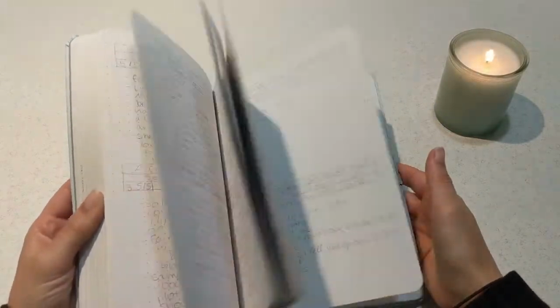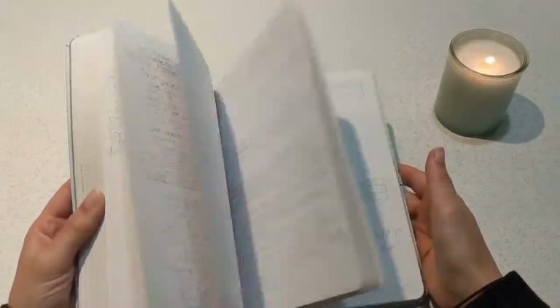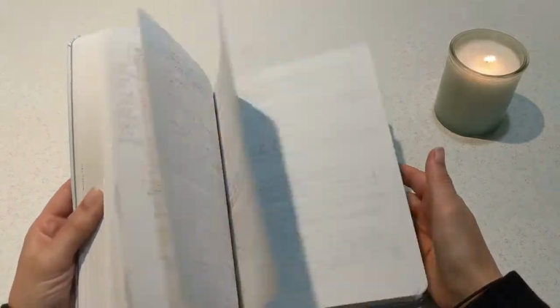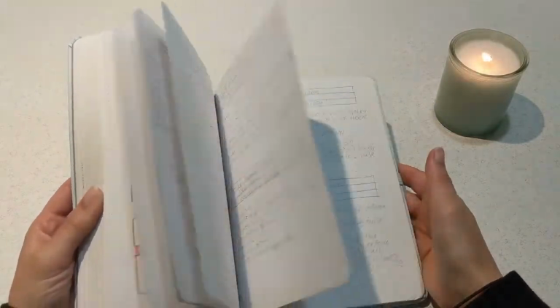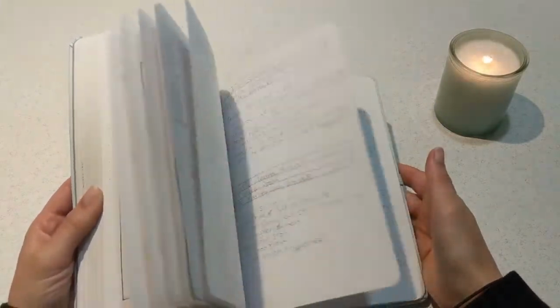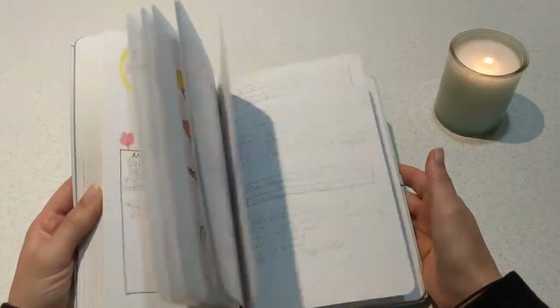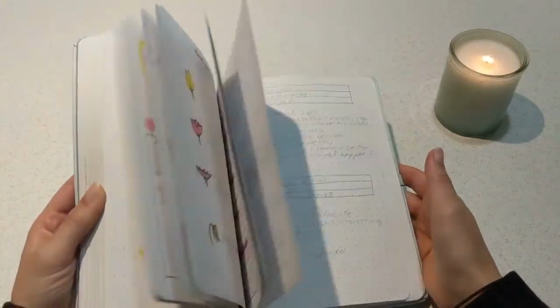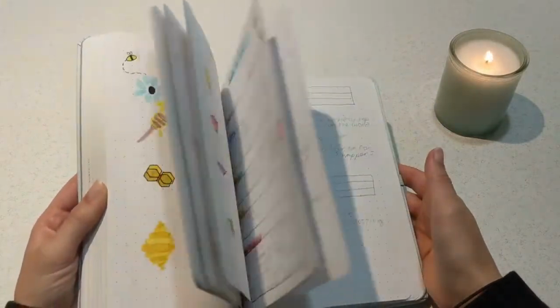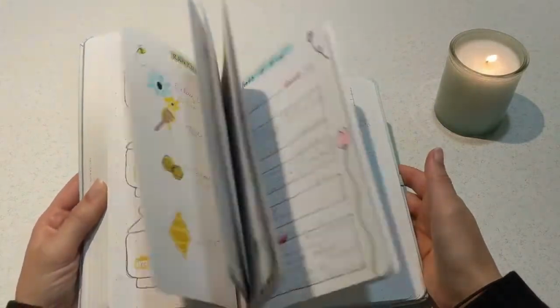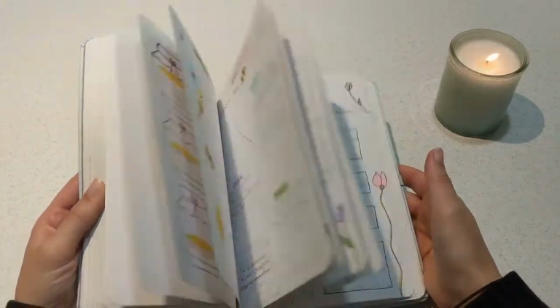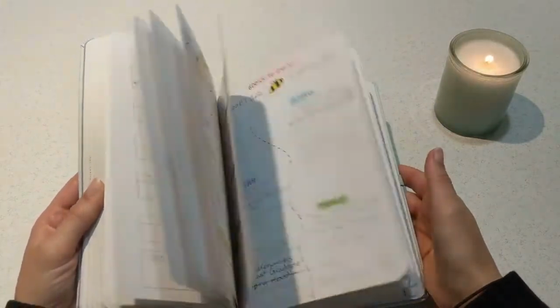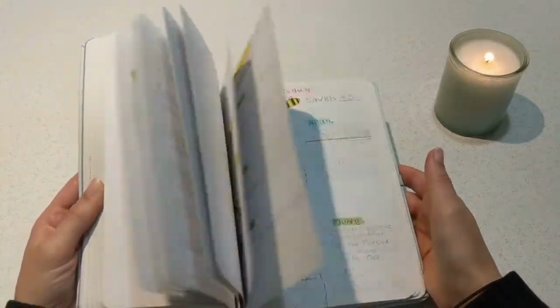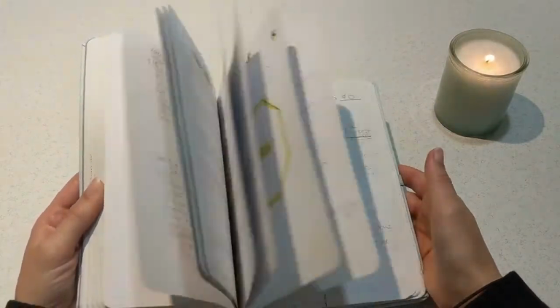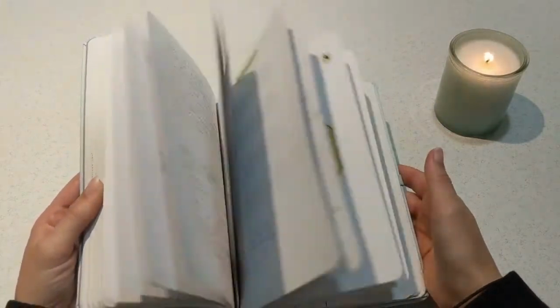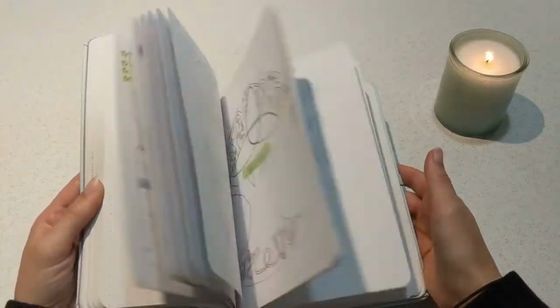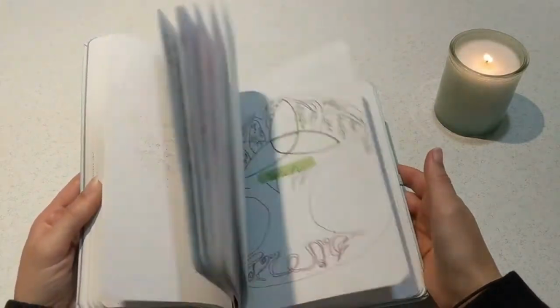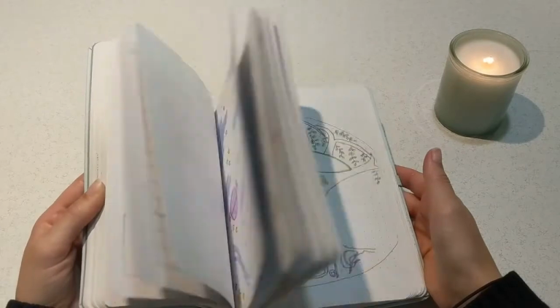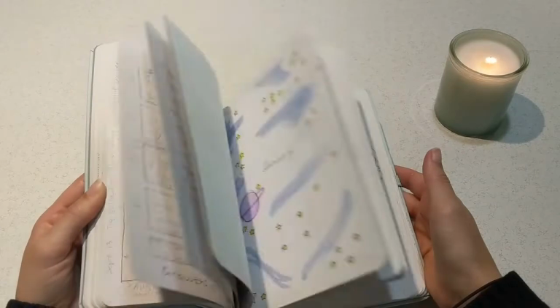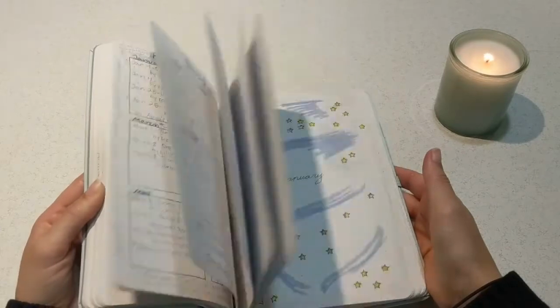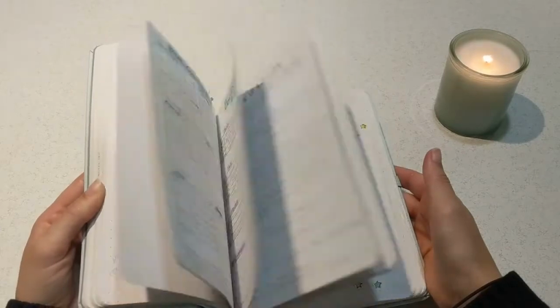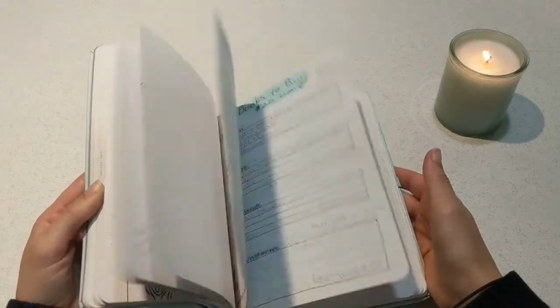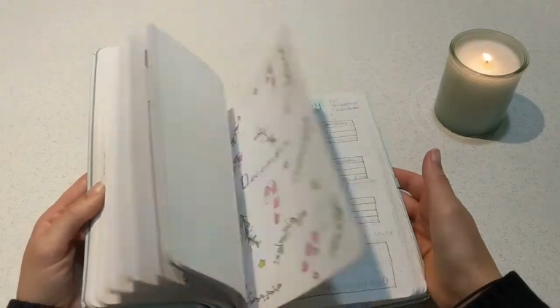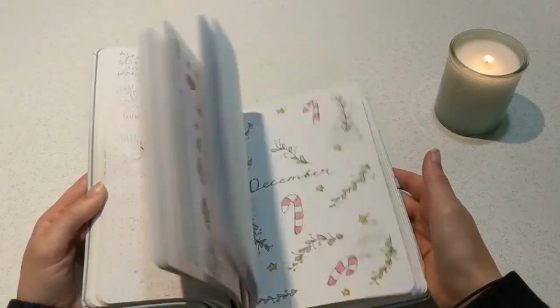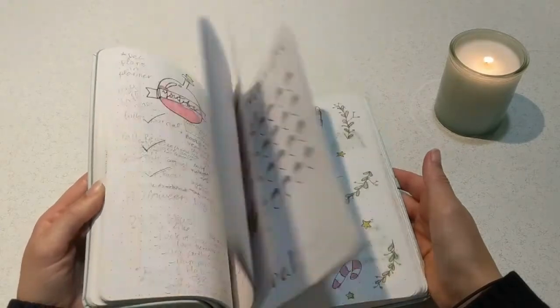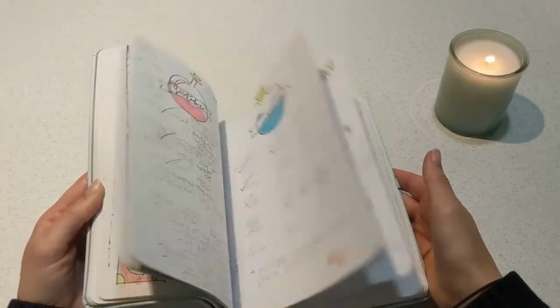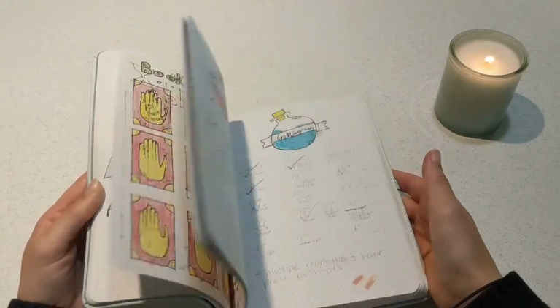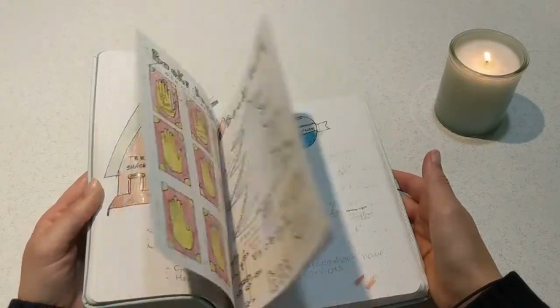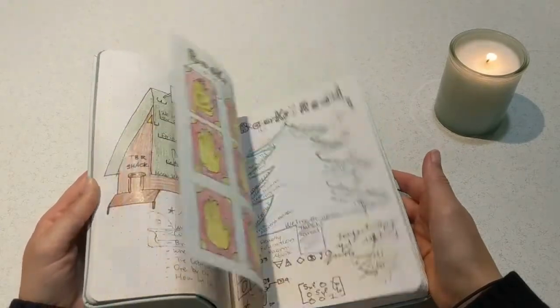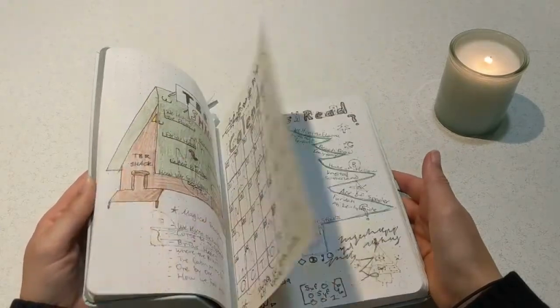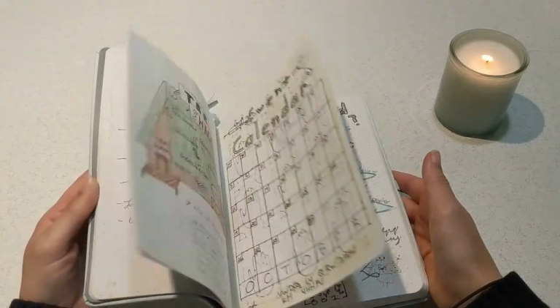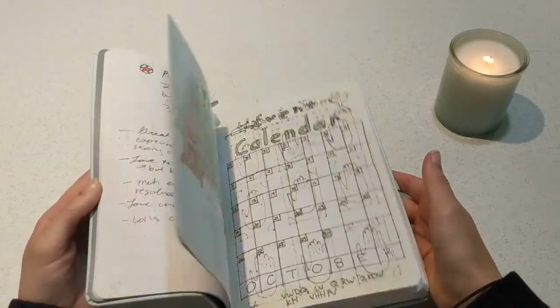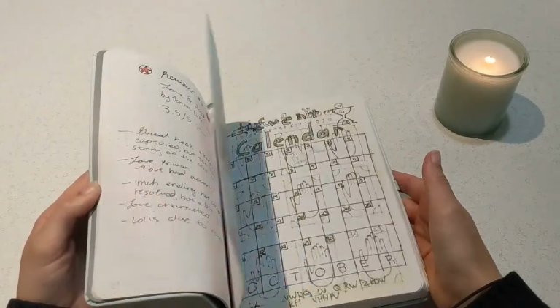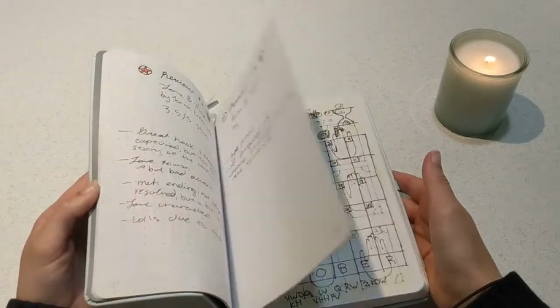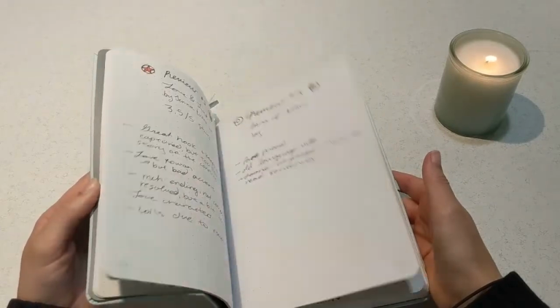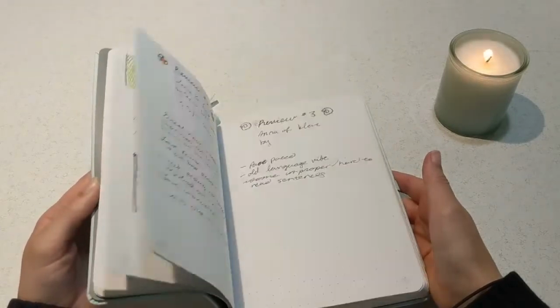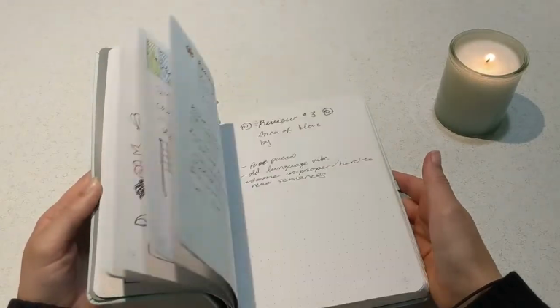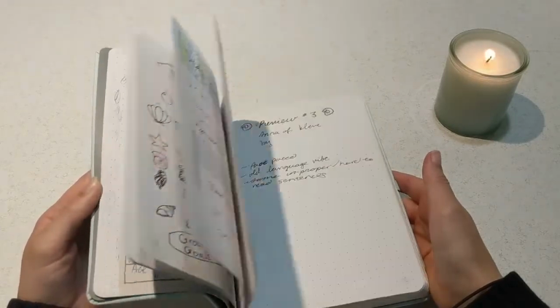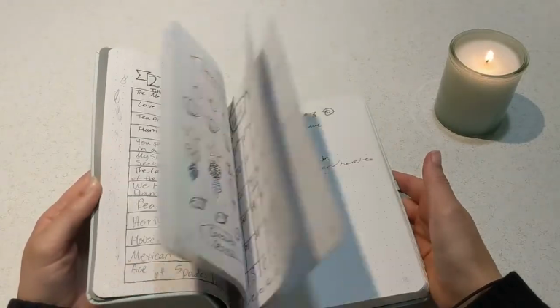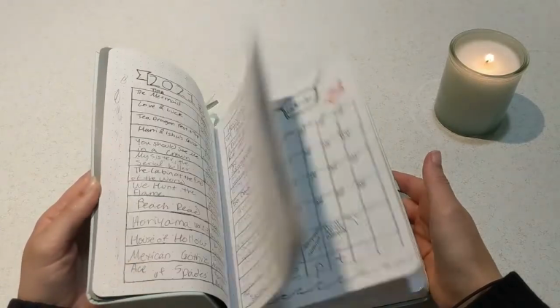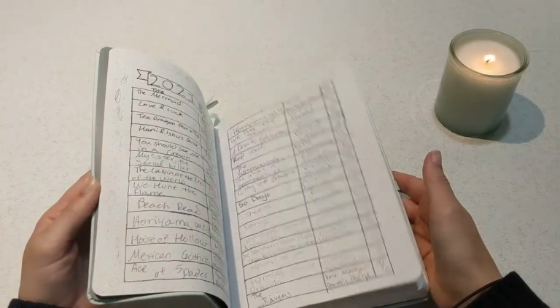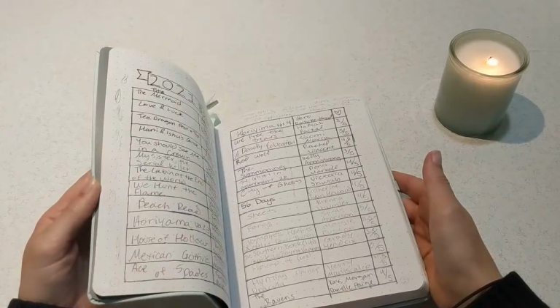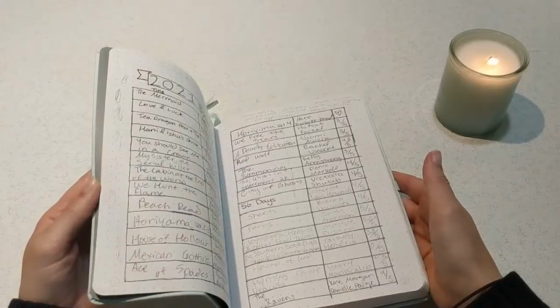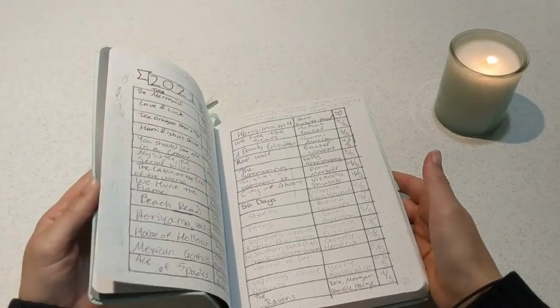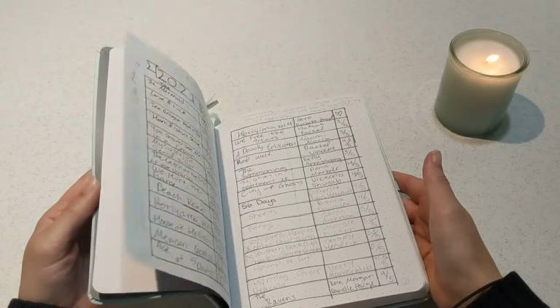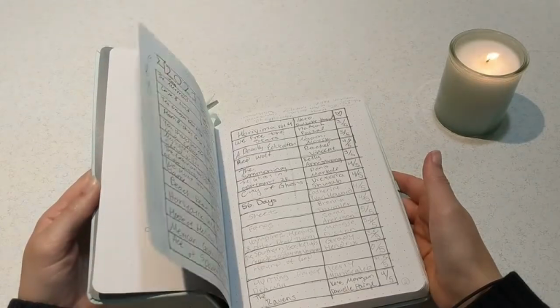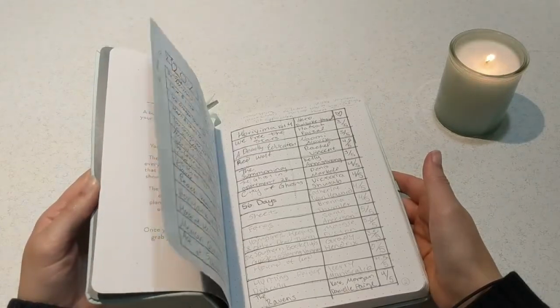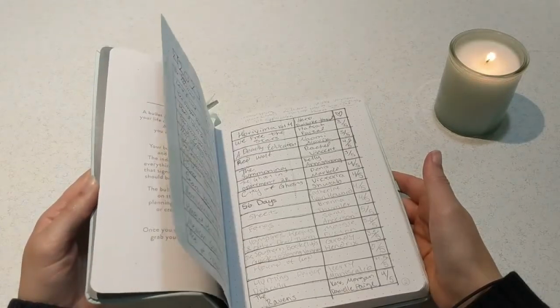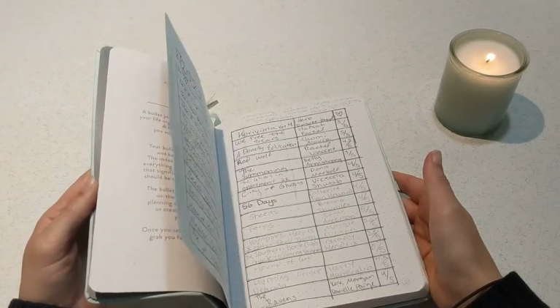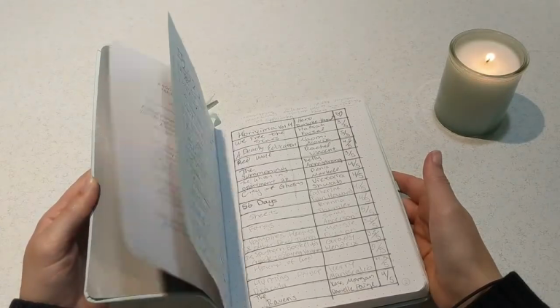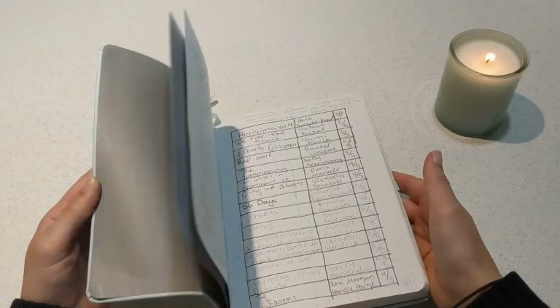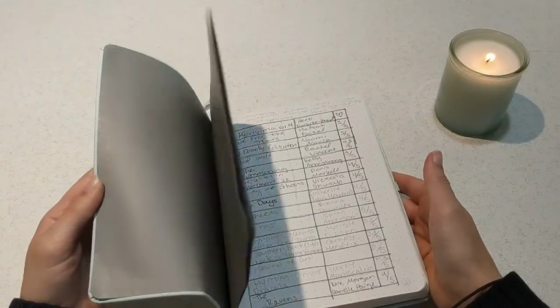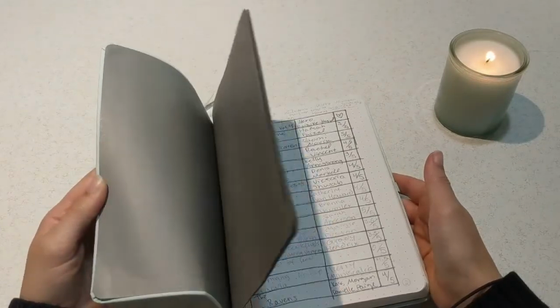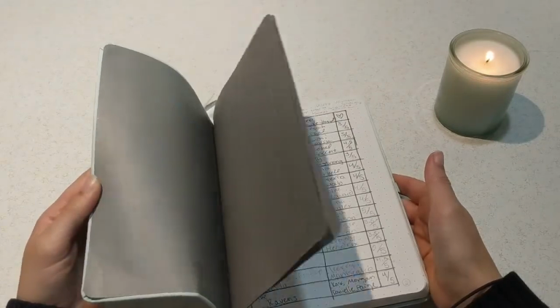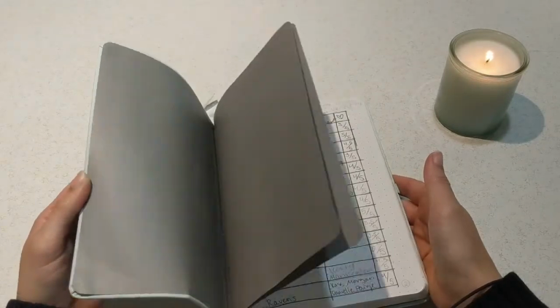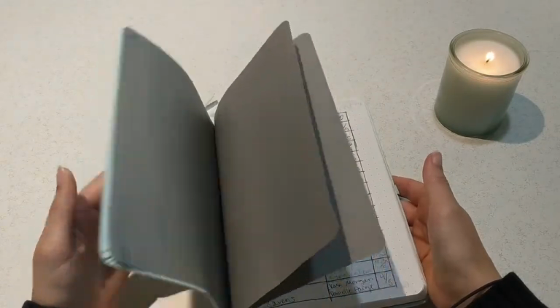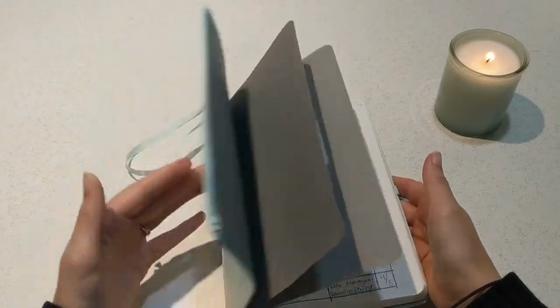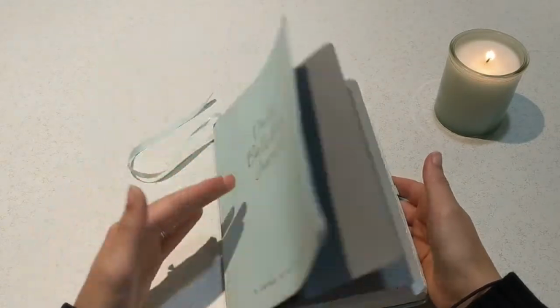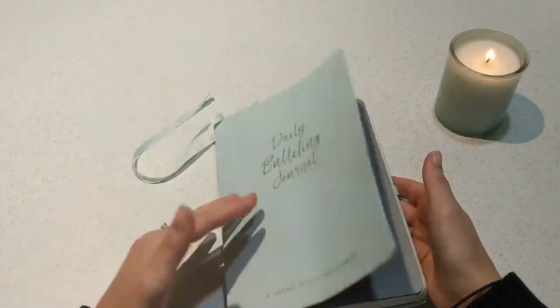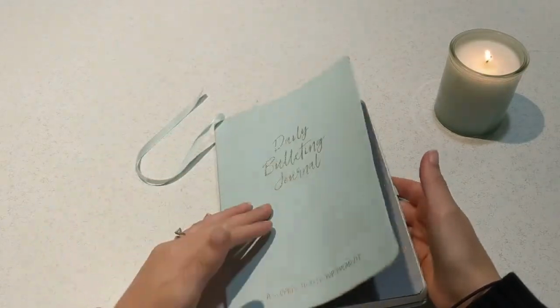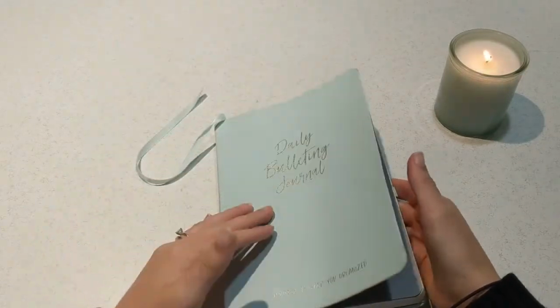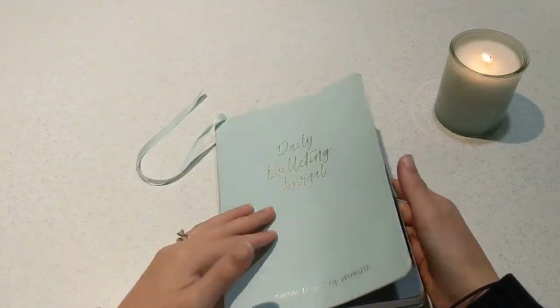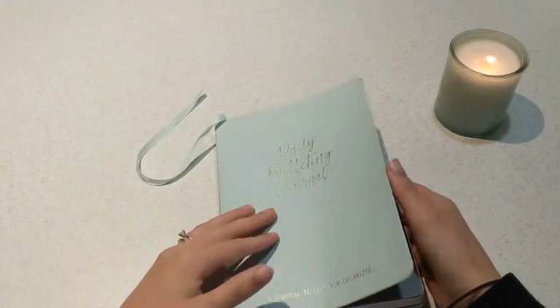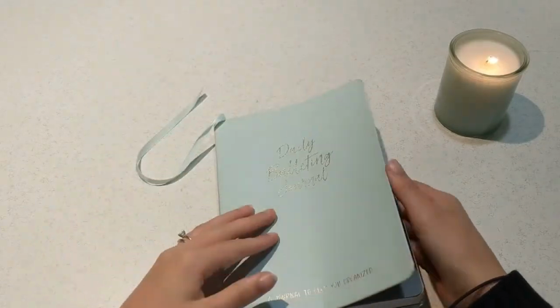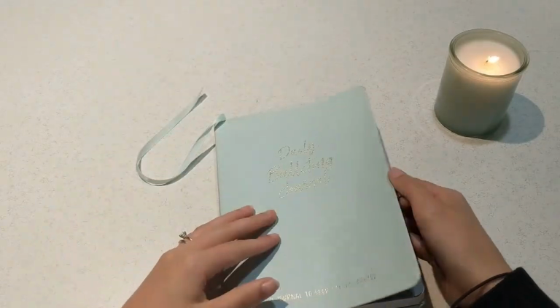So I will be starting a new notebook. Let me know if you want a flip through of everything in this notebook — it is all completely bullet journals.